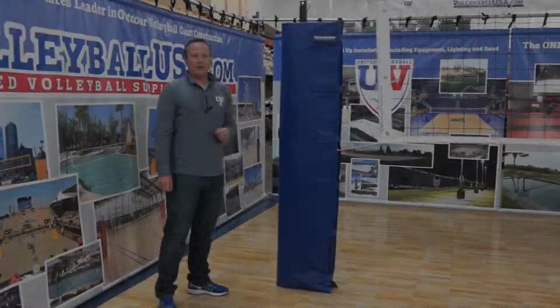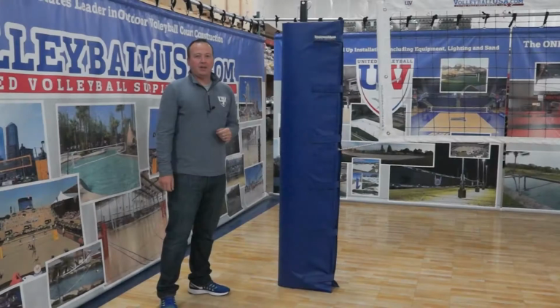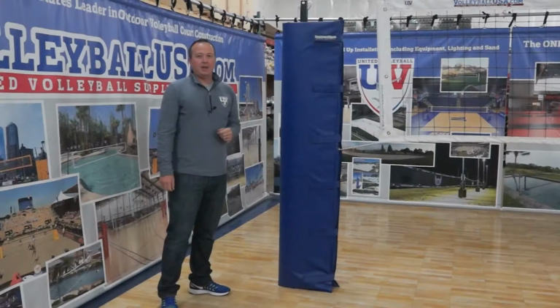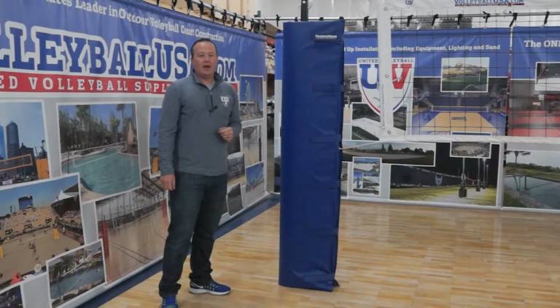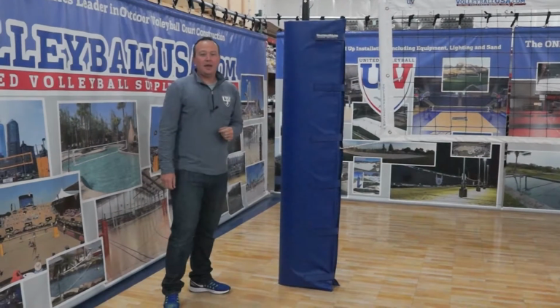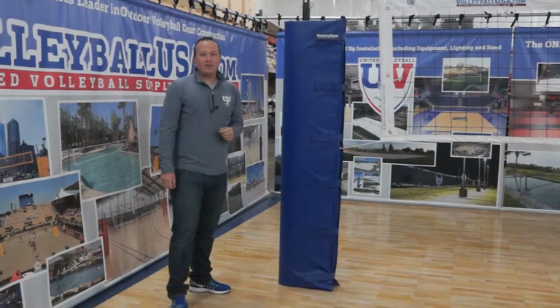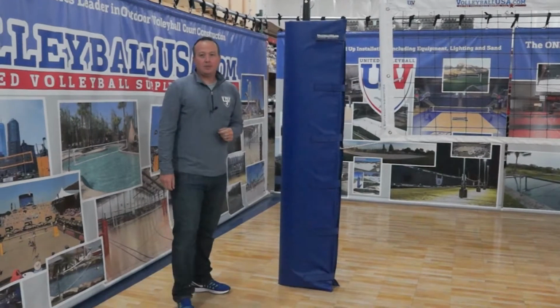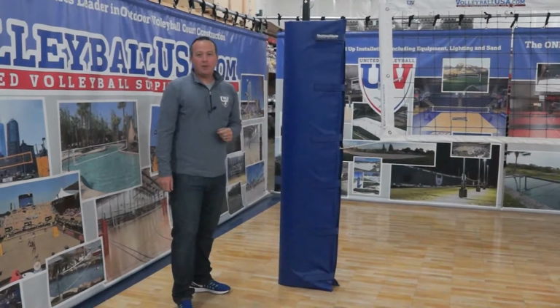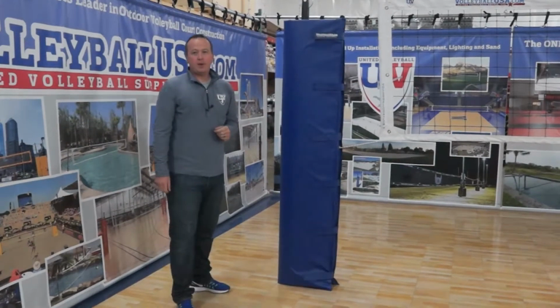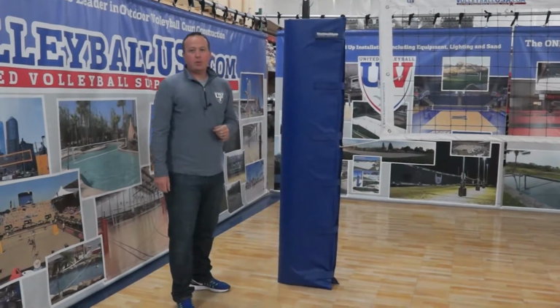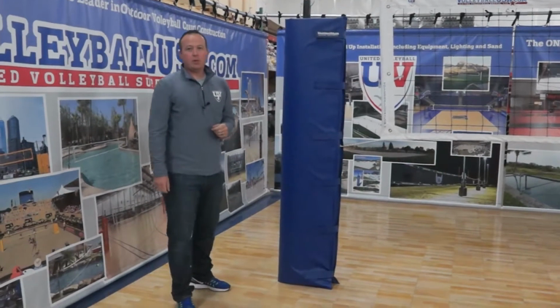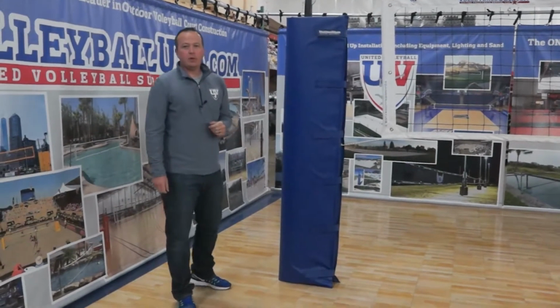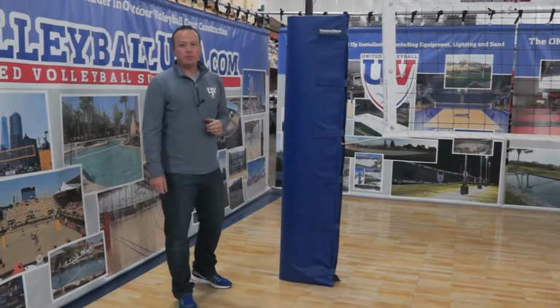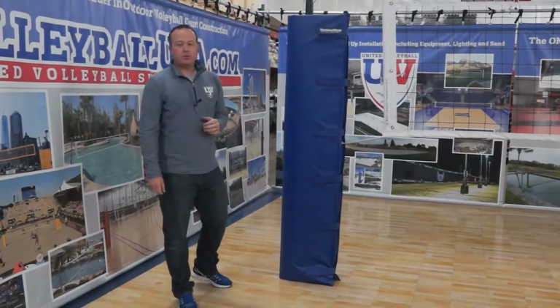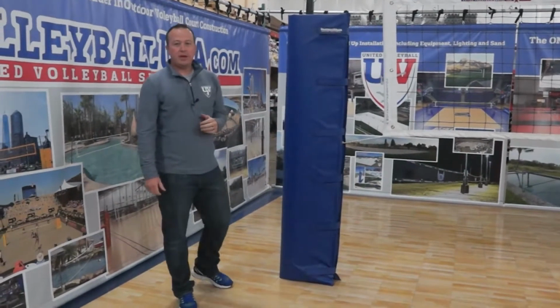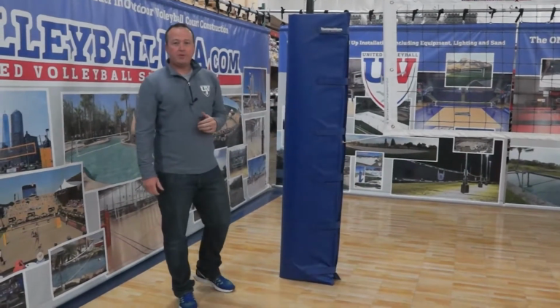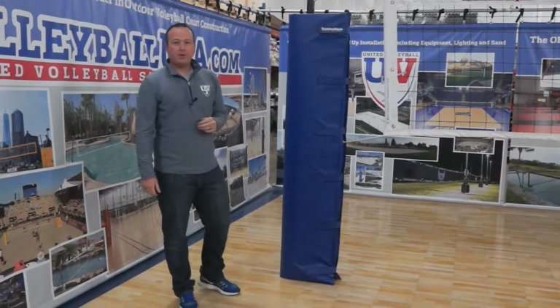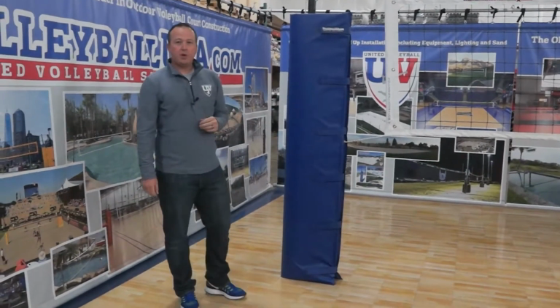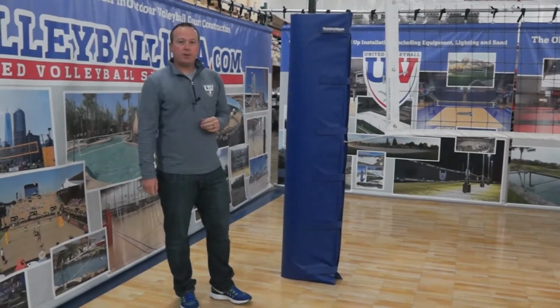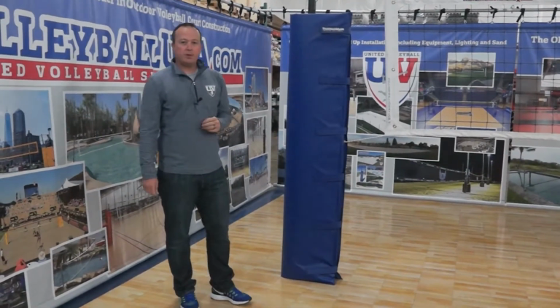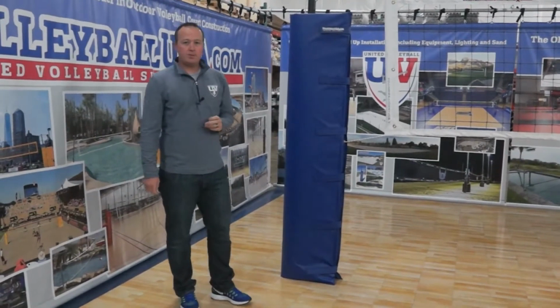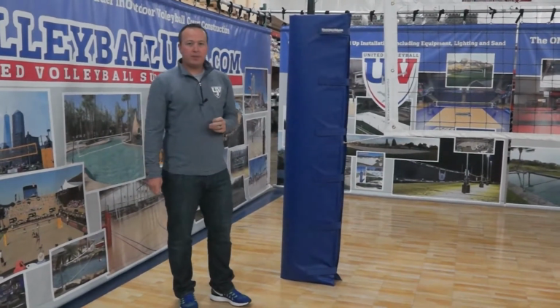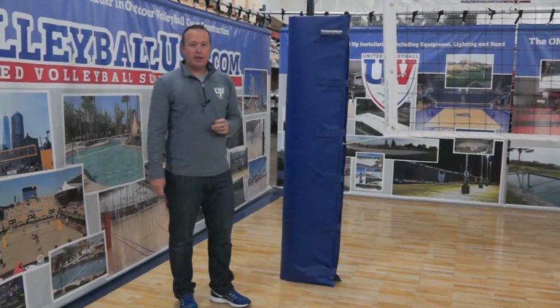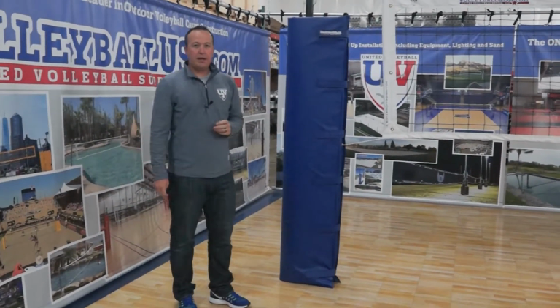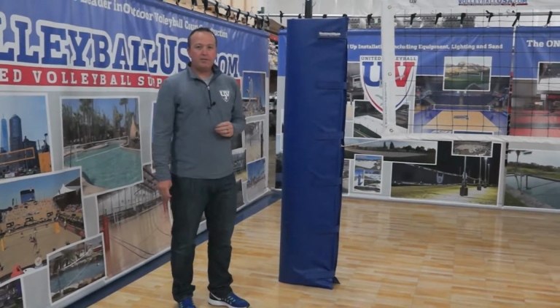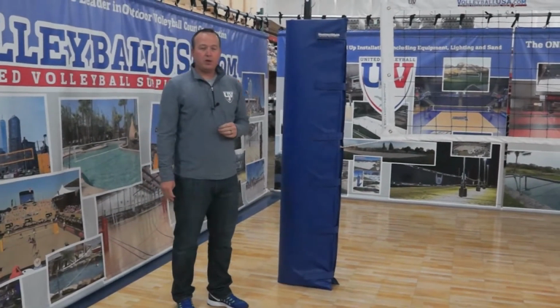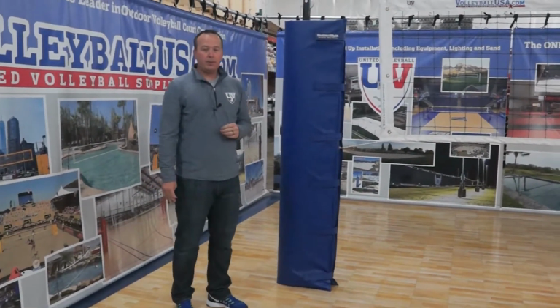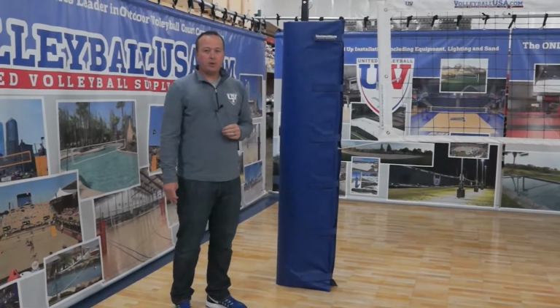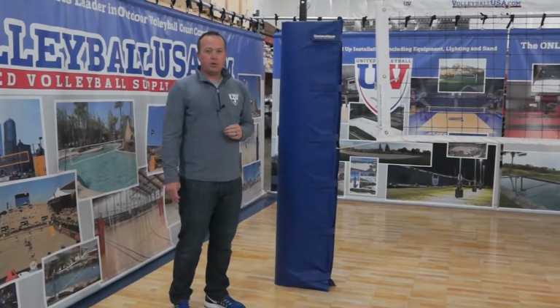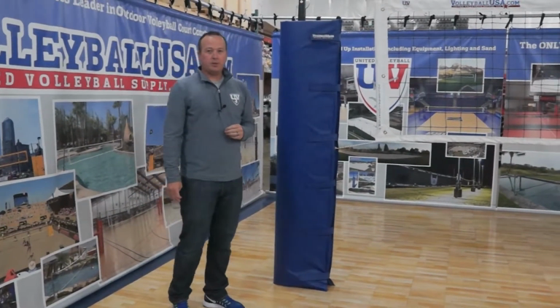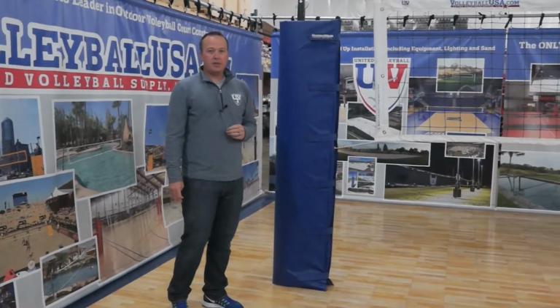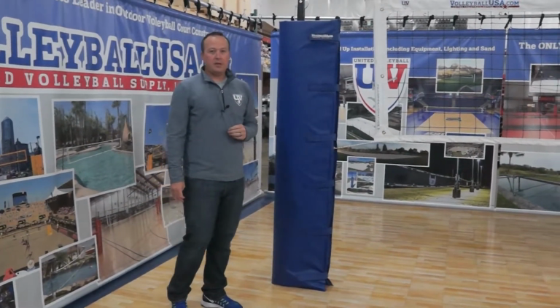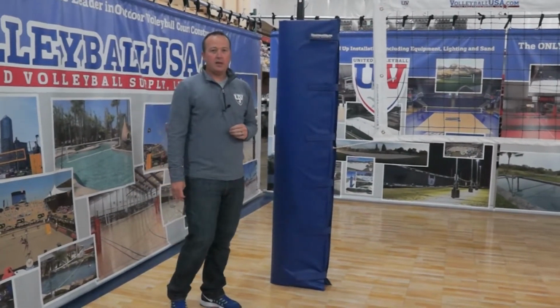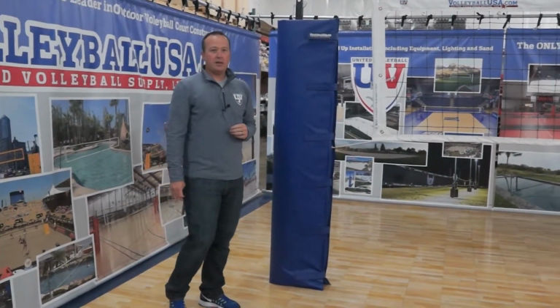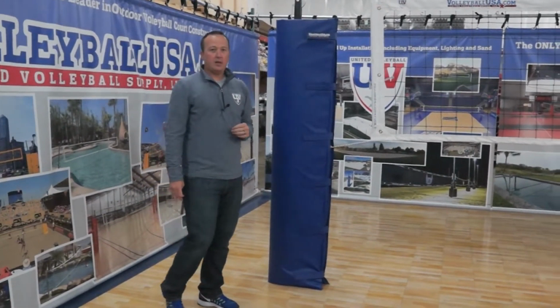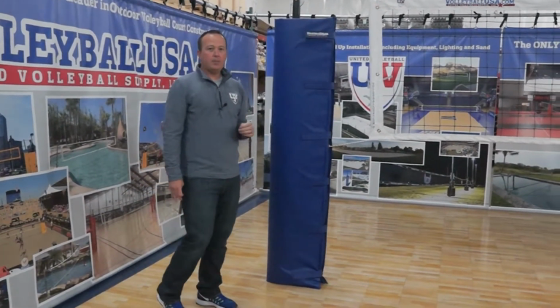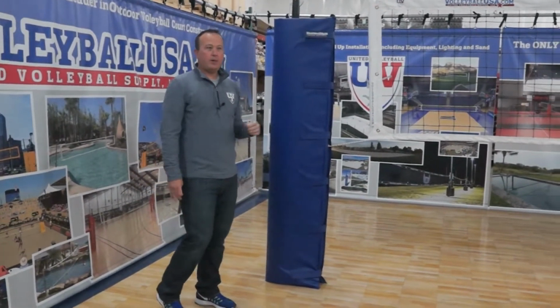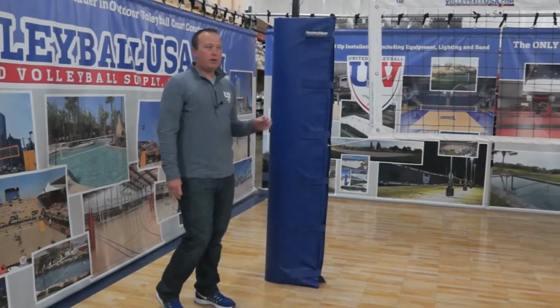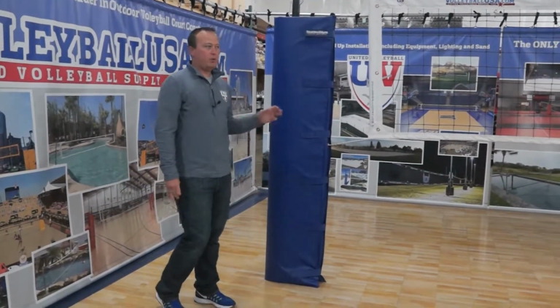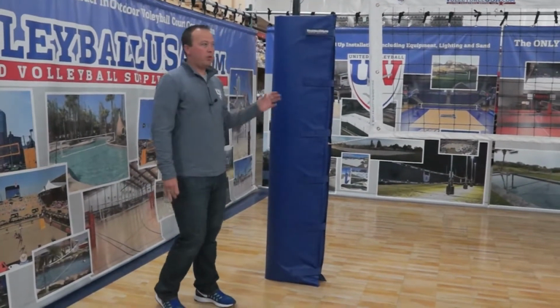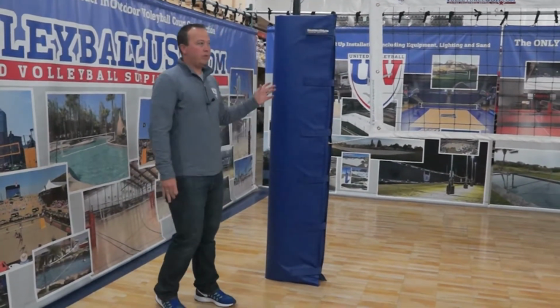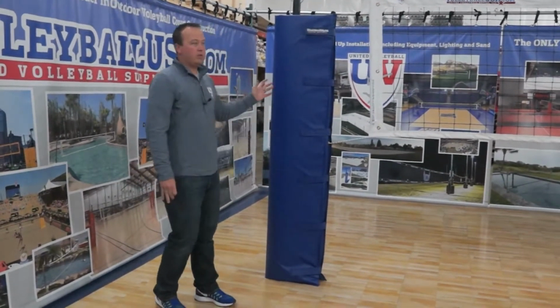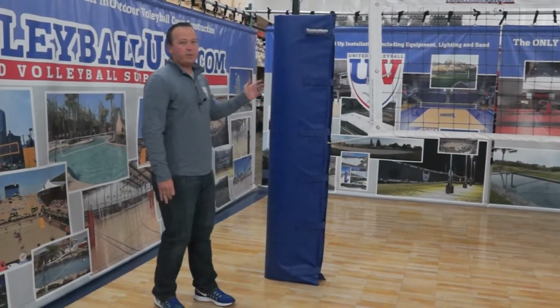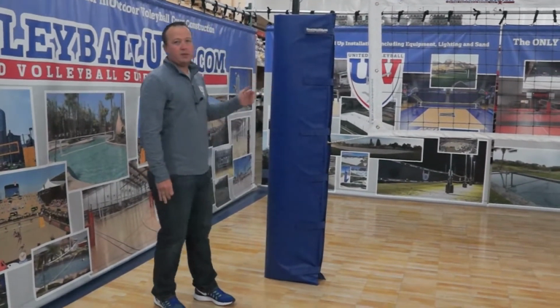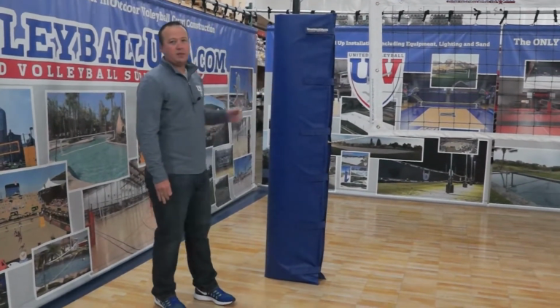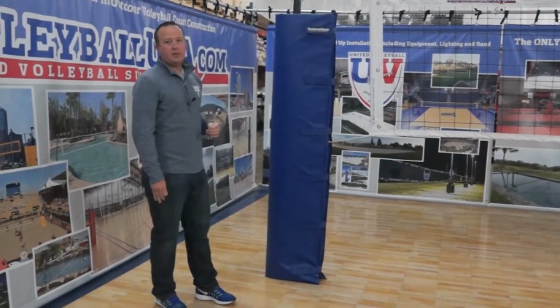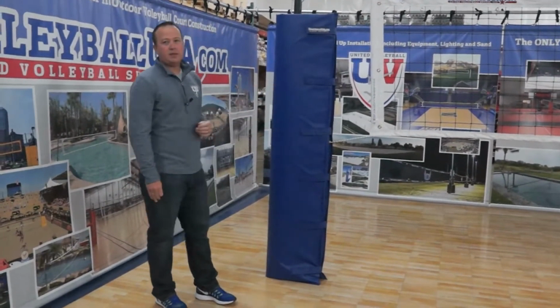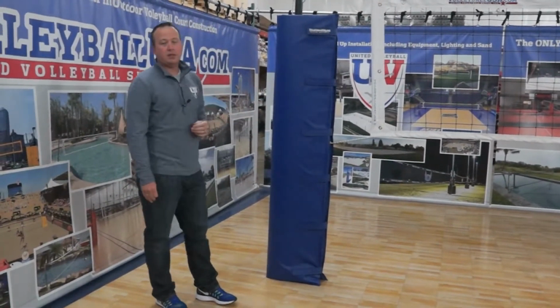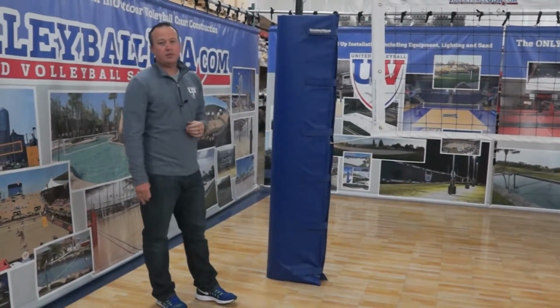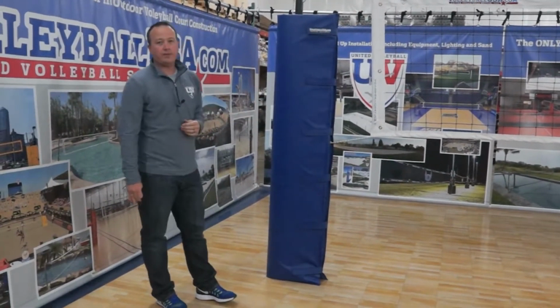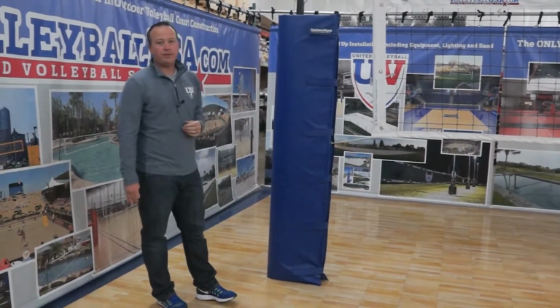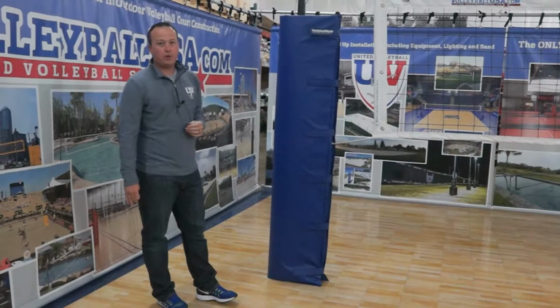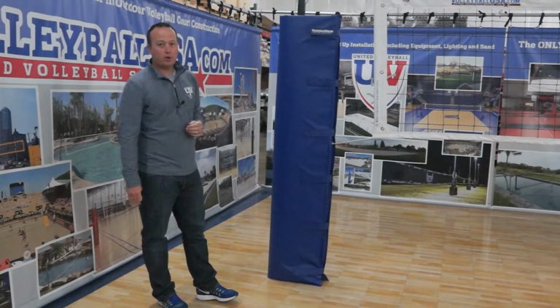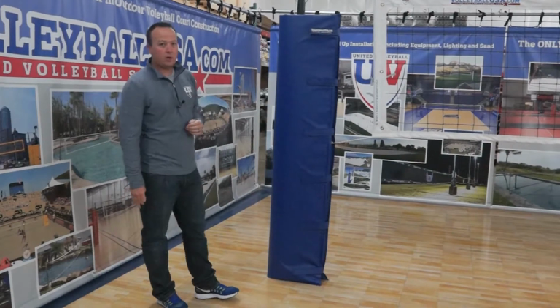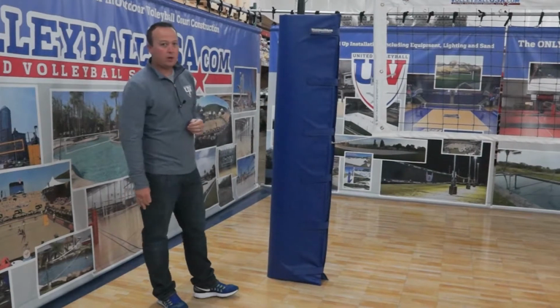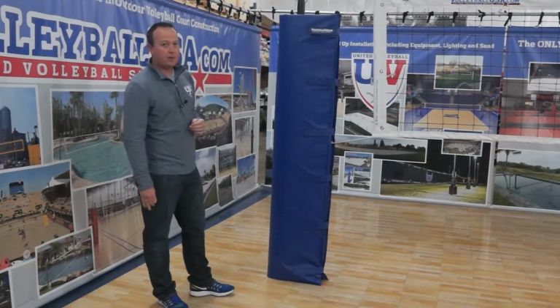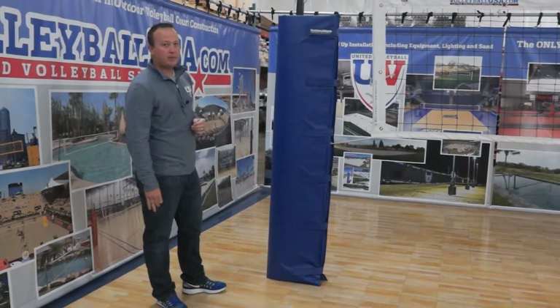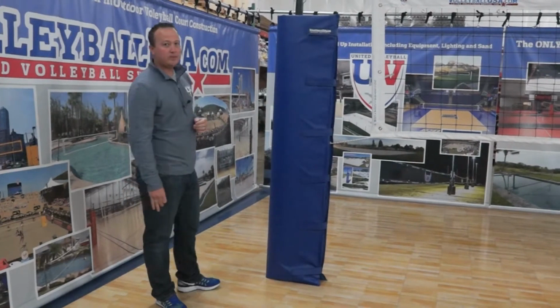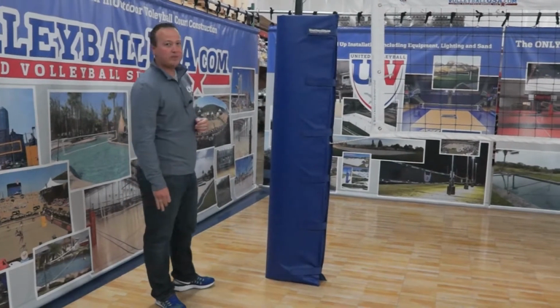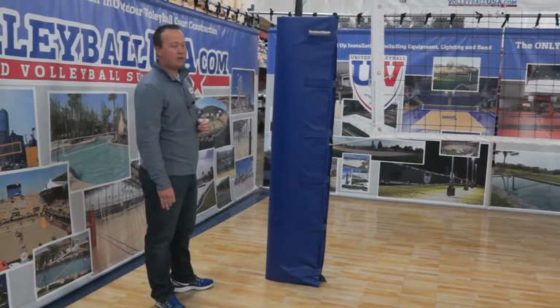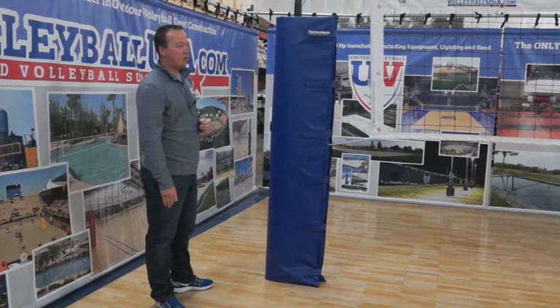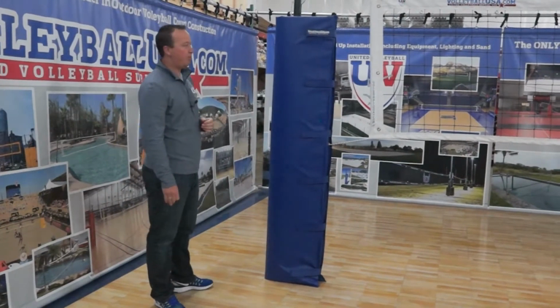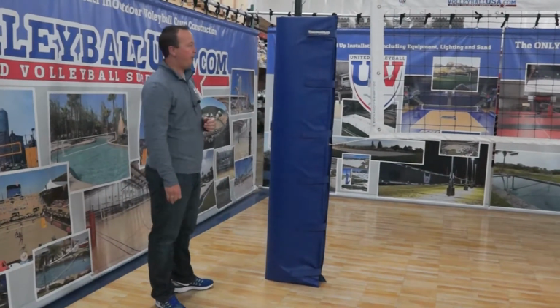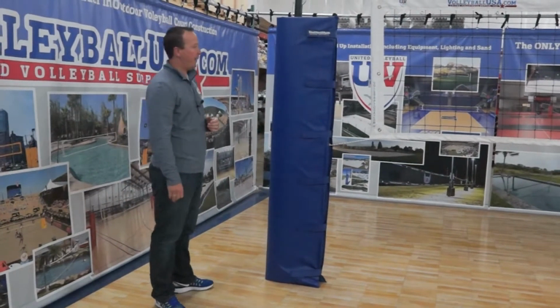Hi, this is Michael Williams, United Volleyball Supply, VolleyballUSA.com, here to go over some of the details of our Economy Standard Pad.